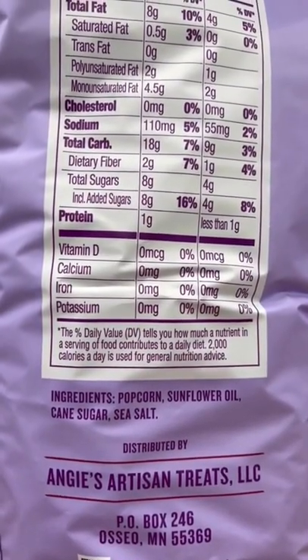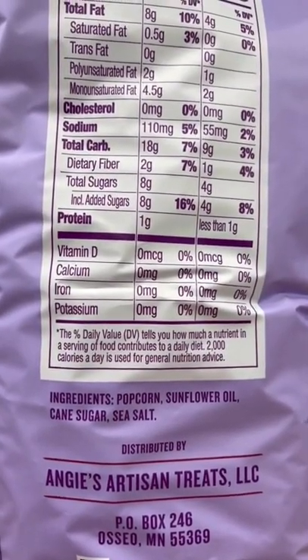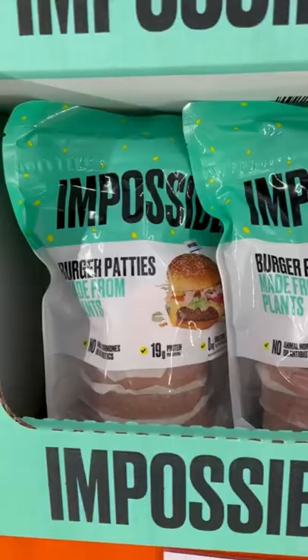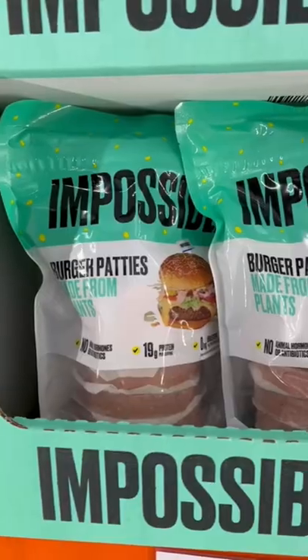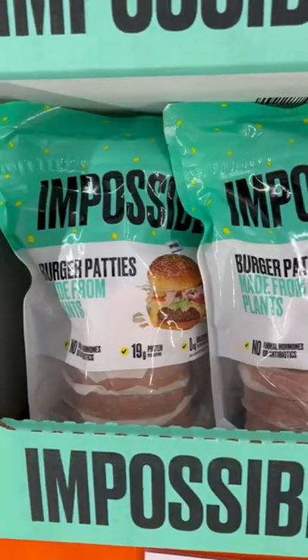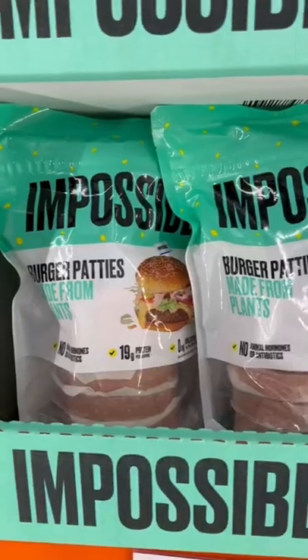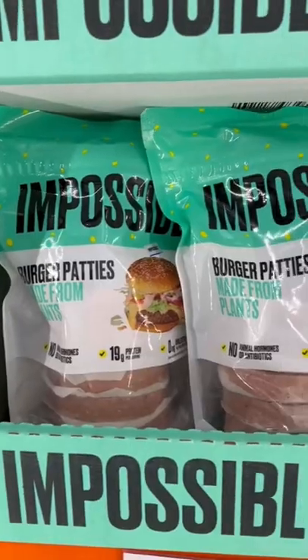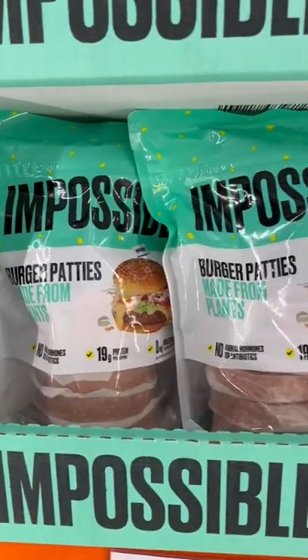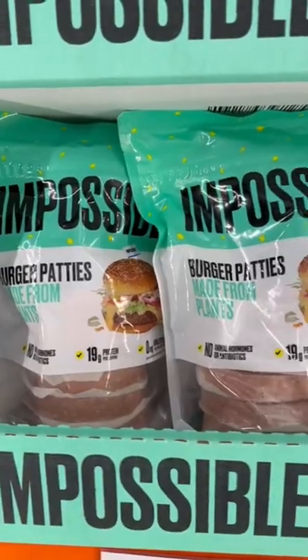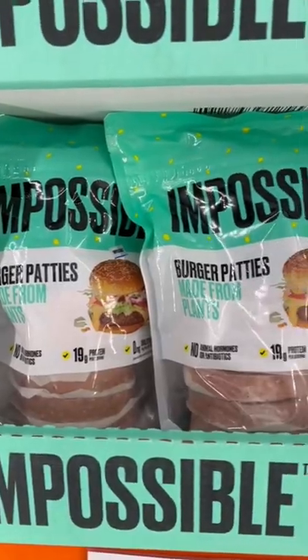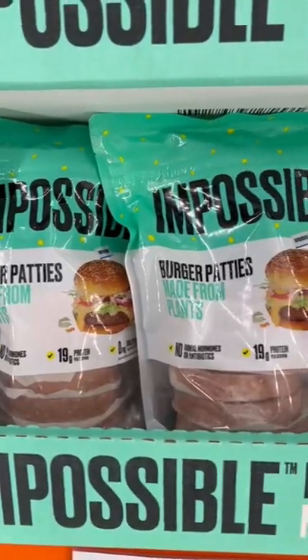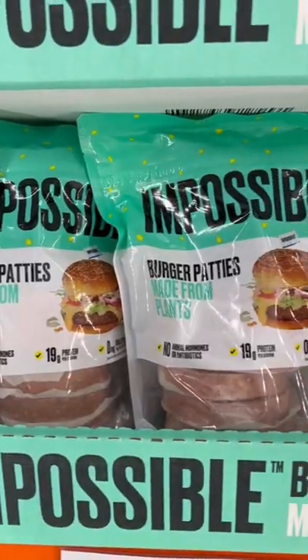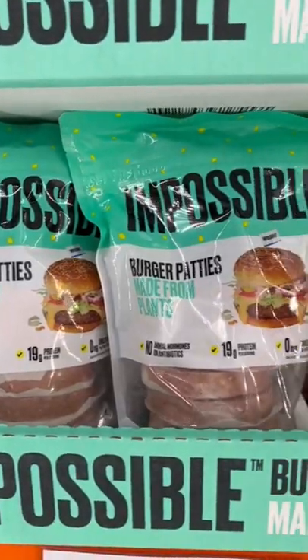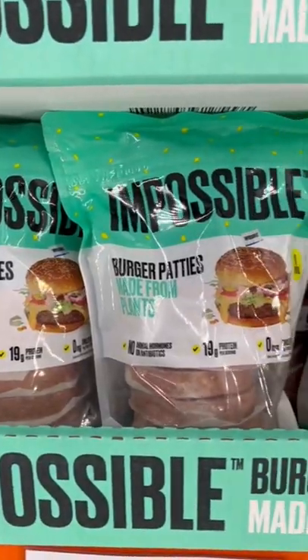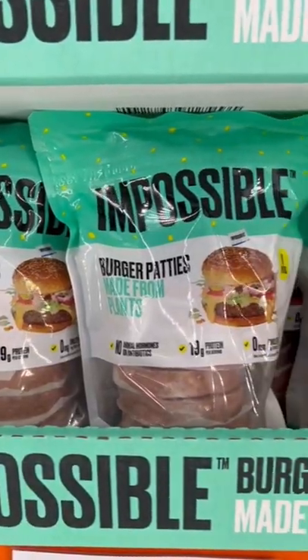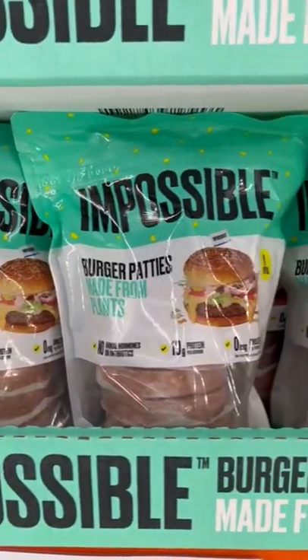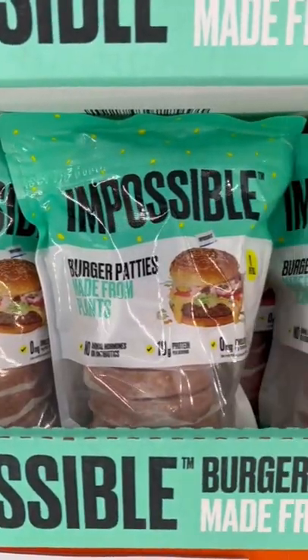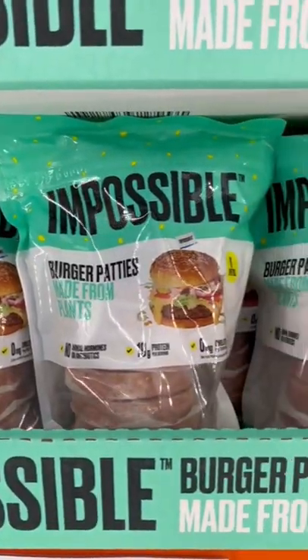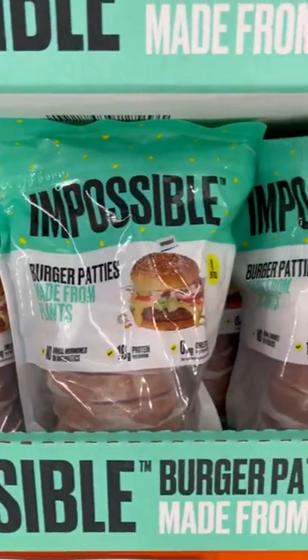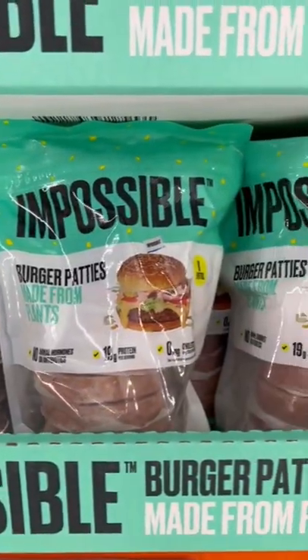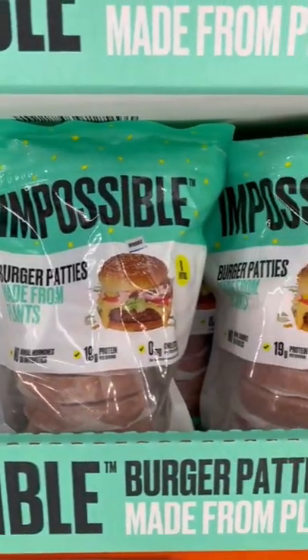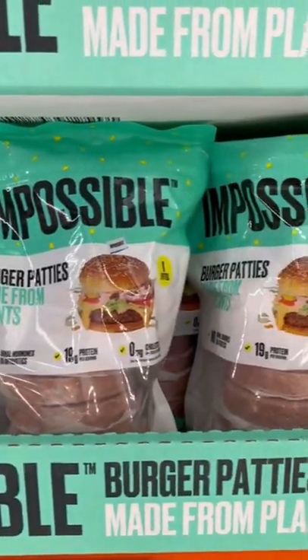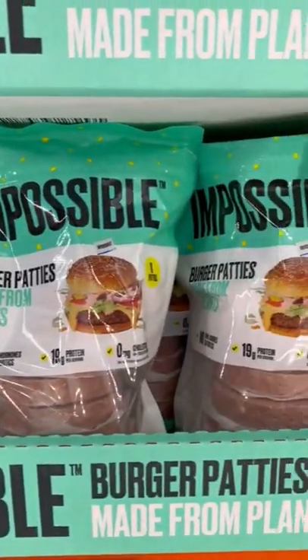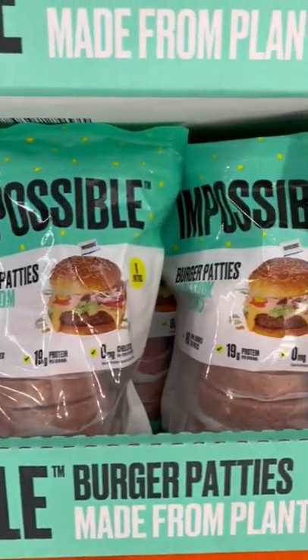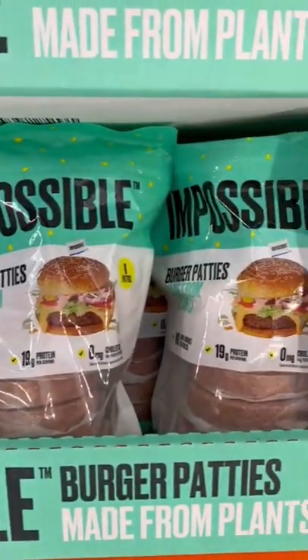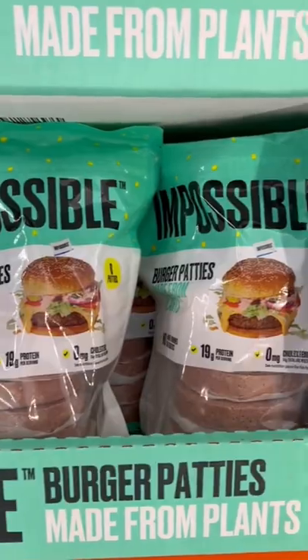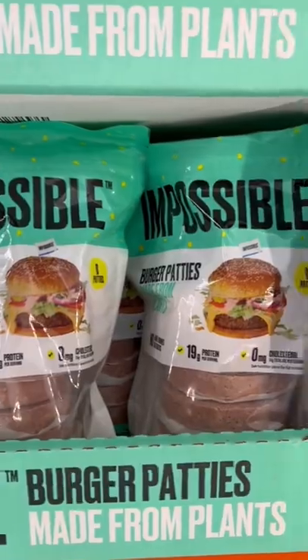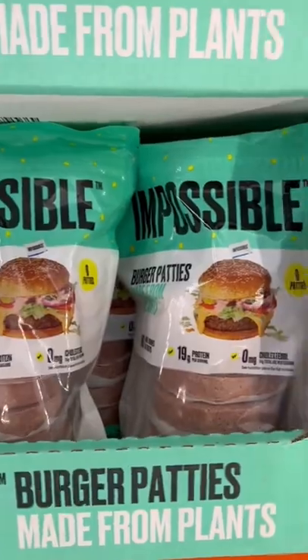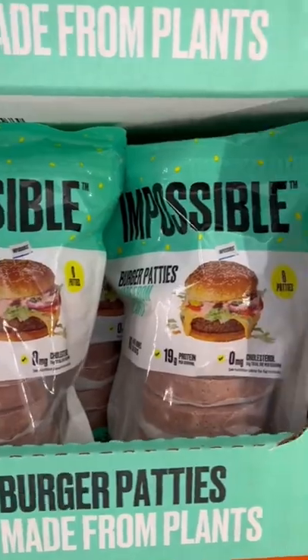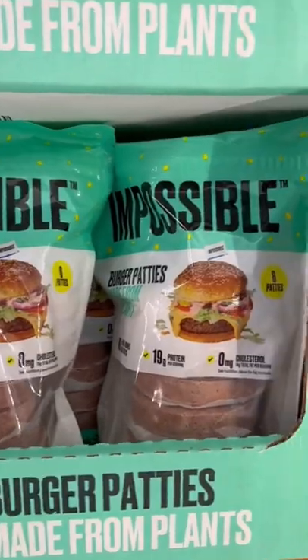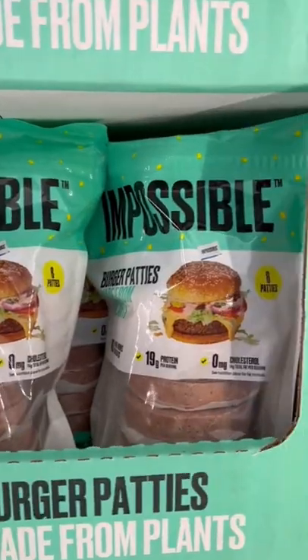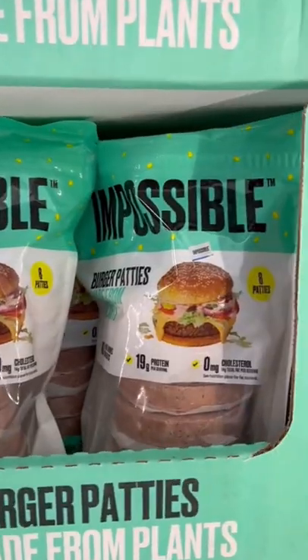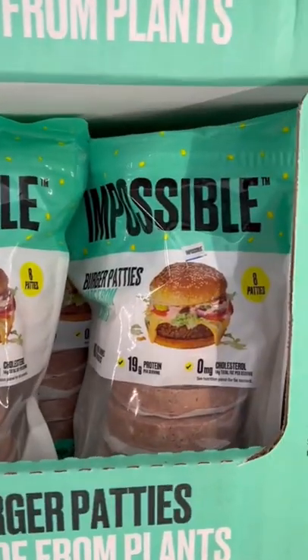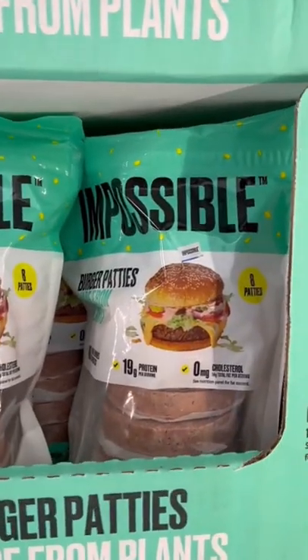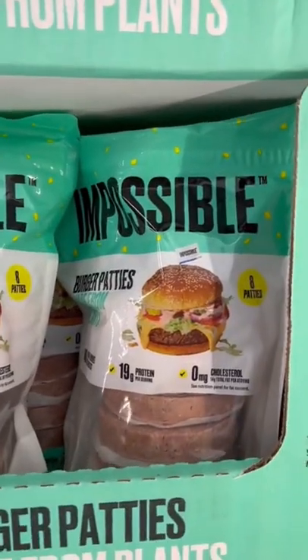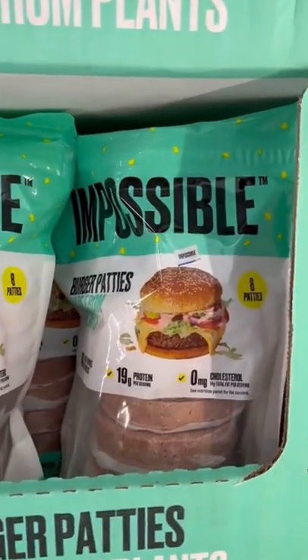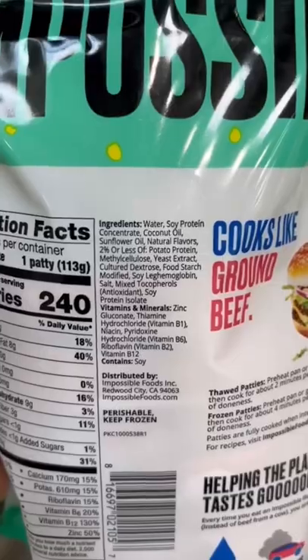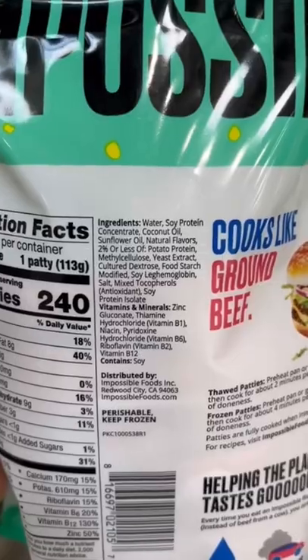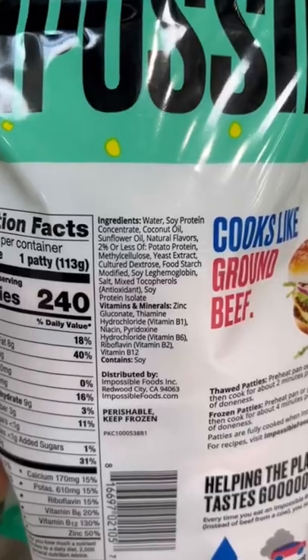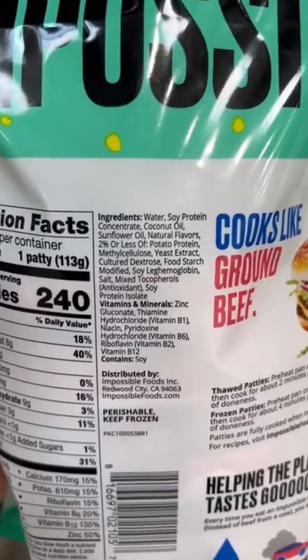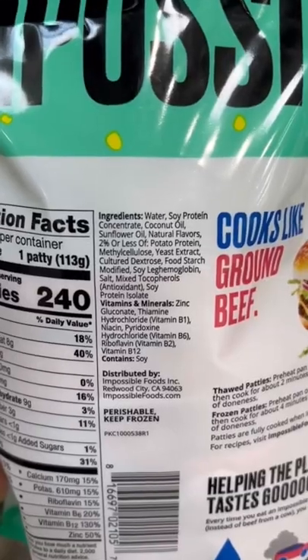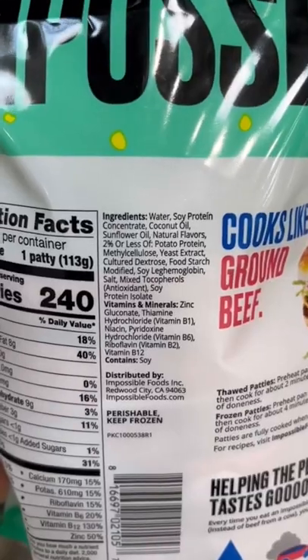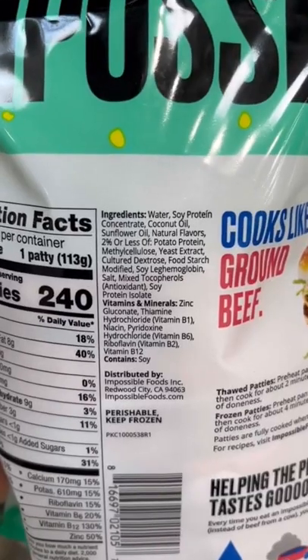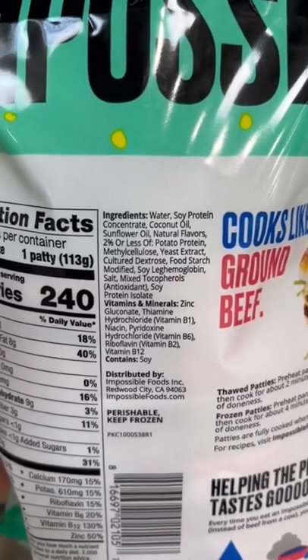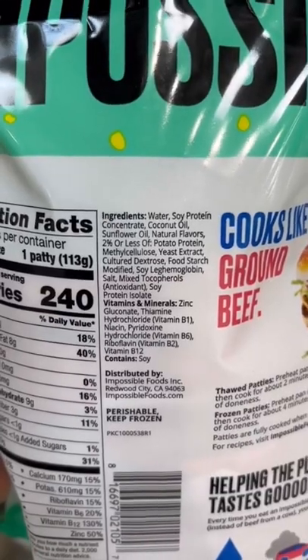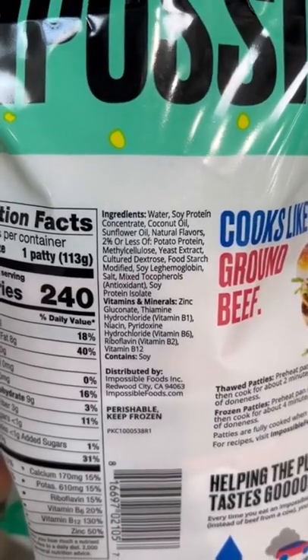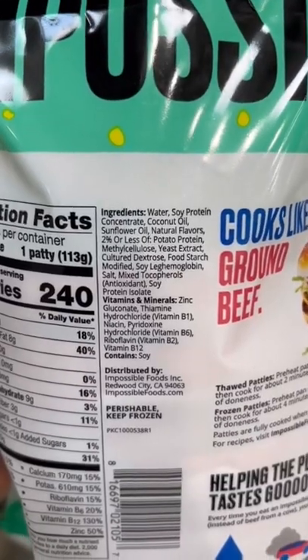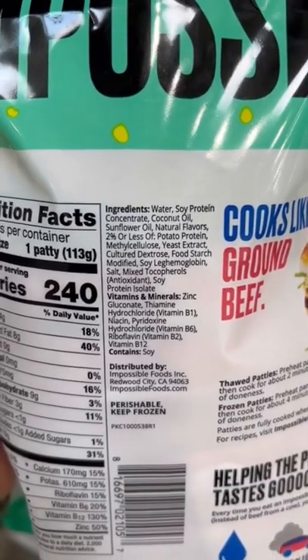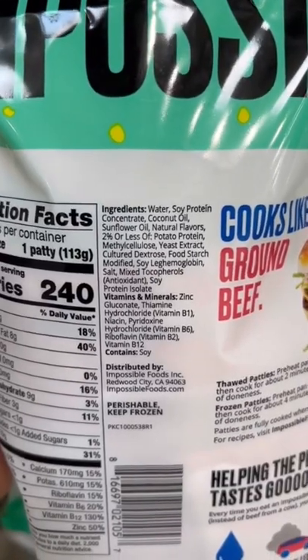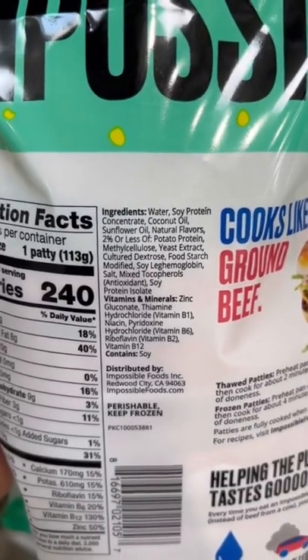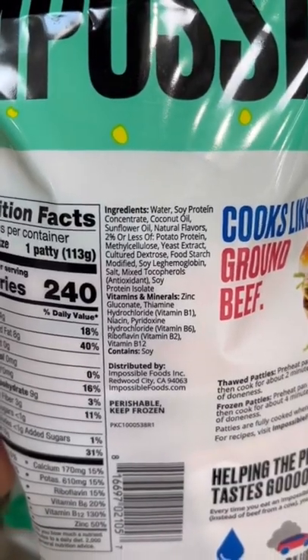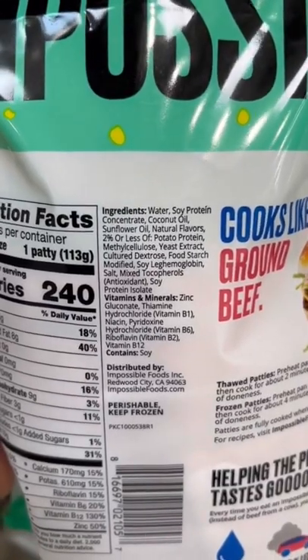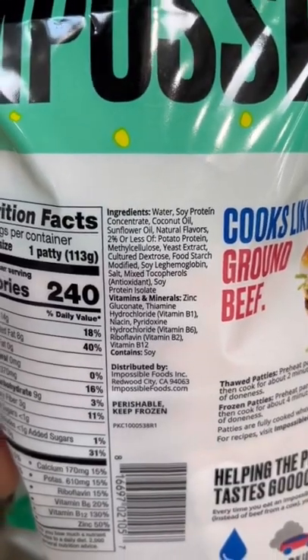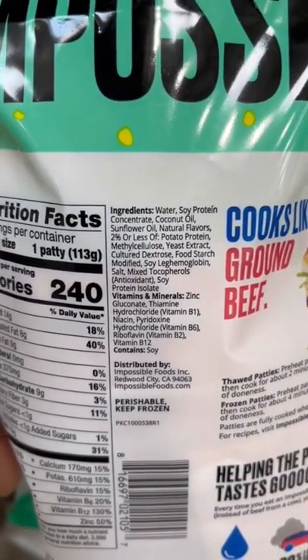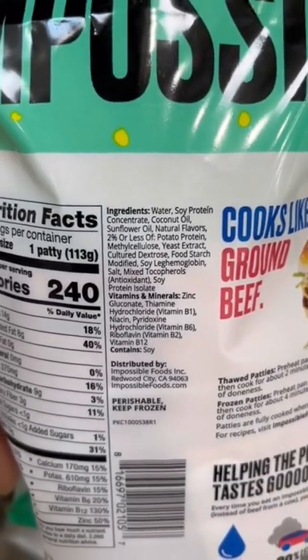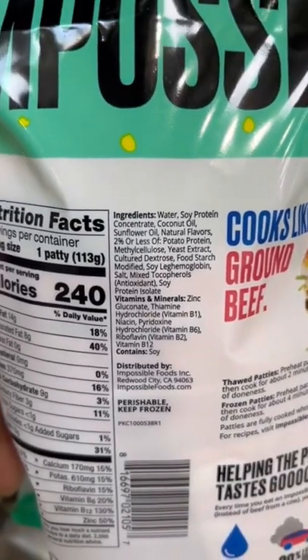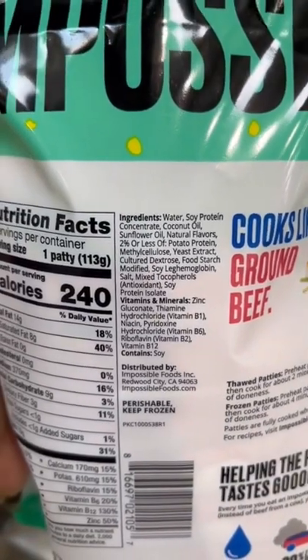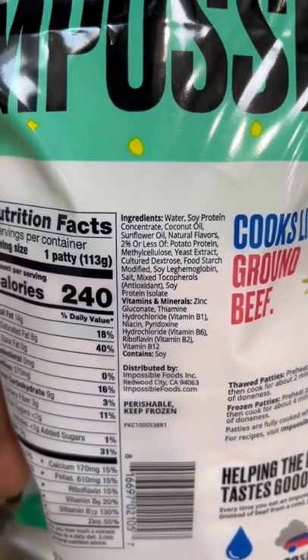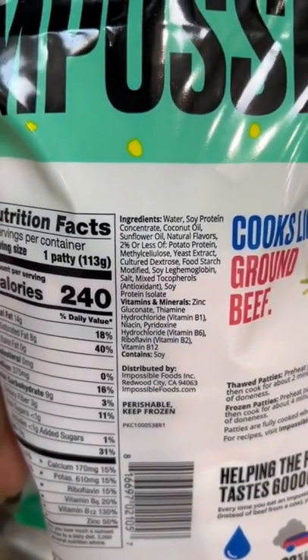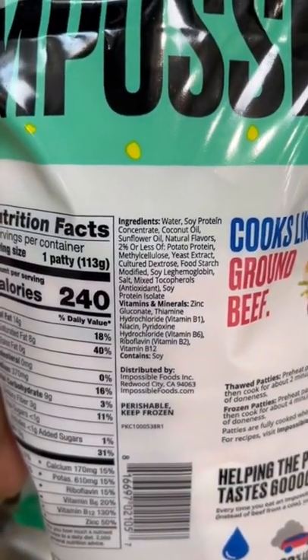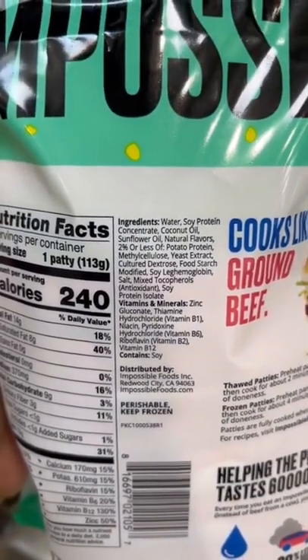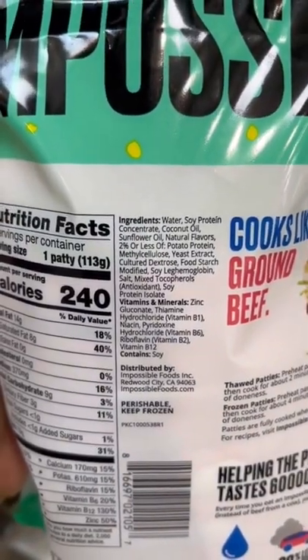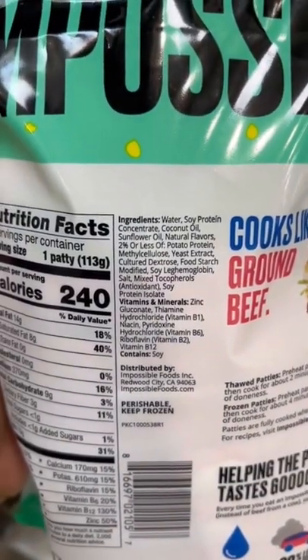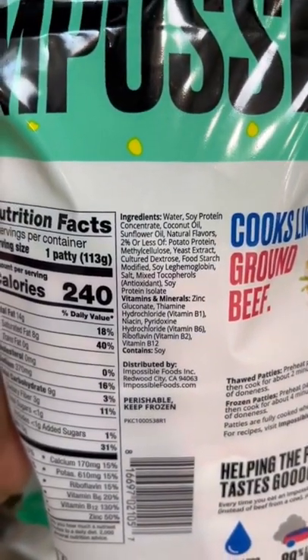I'm really starting to get worried about these plant-based meat alternatives. This one is filled with low-quality protein, oils, and of course they add natural flavors to make it taste like meat.